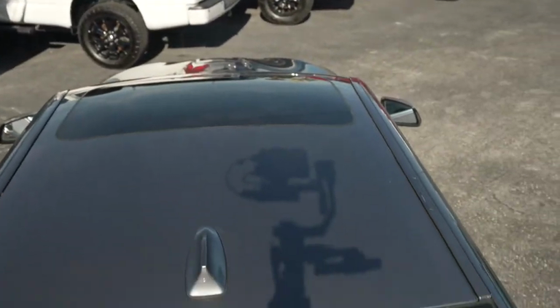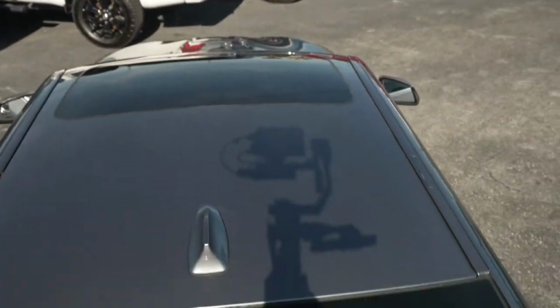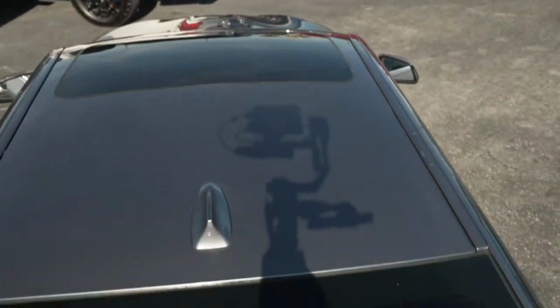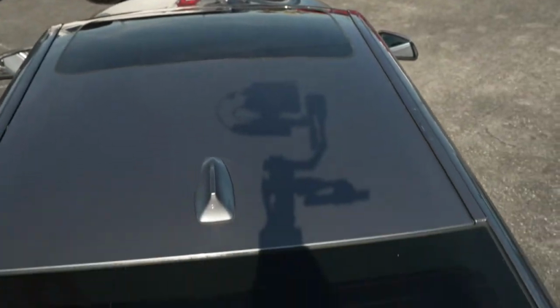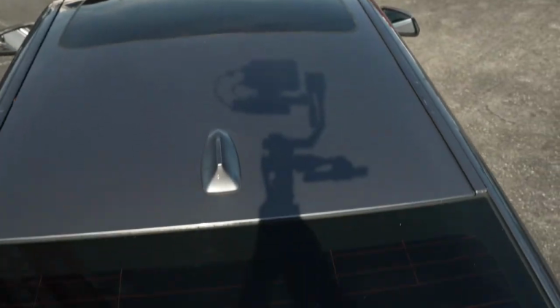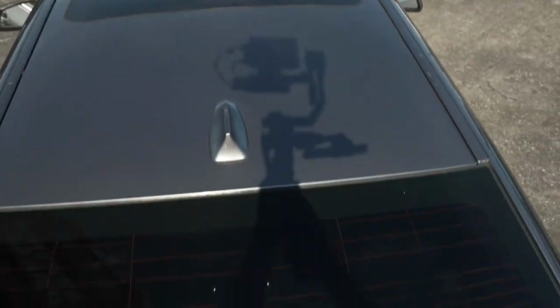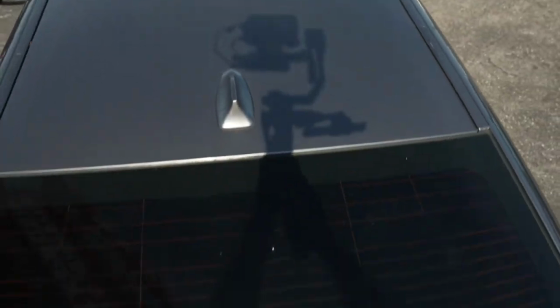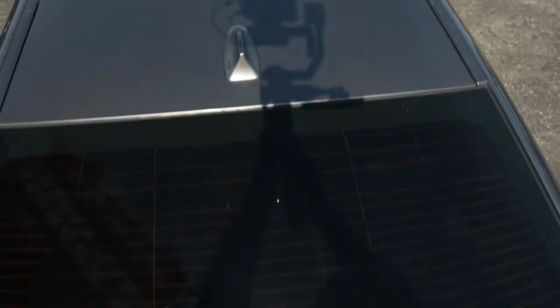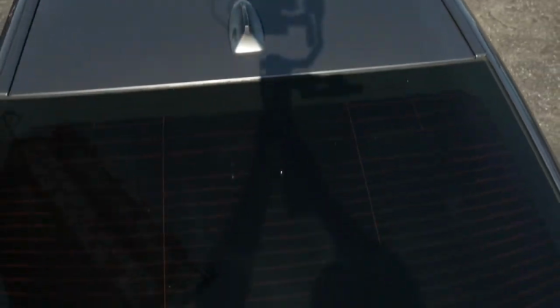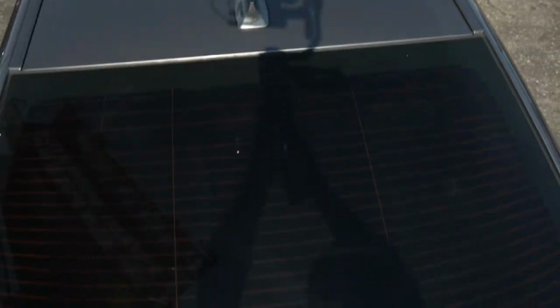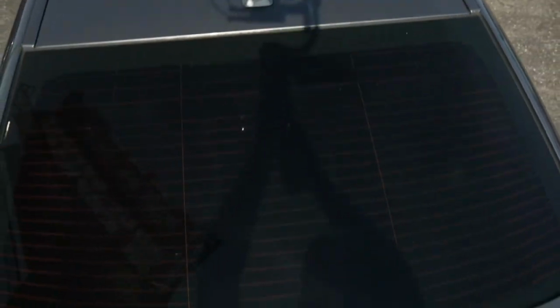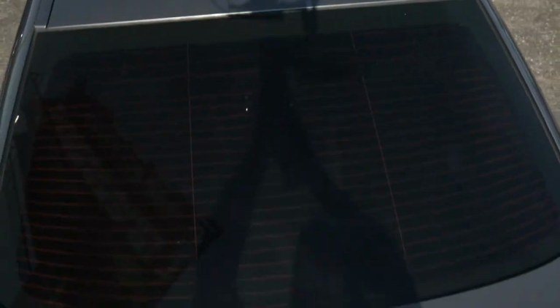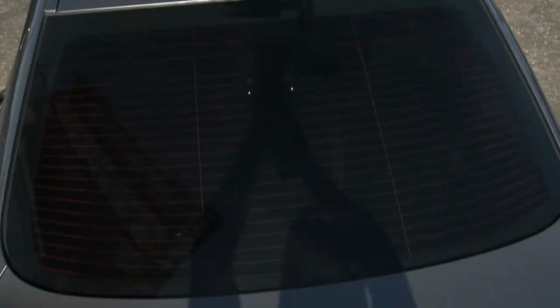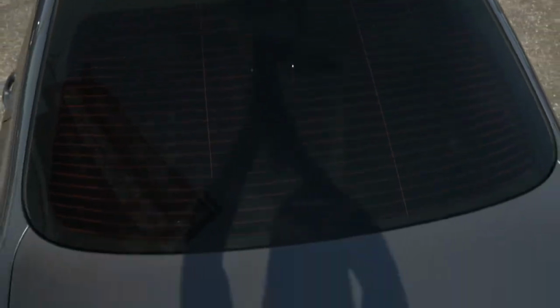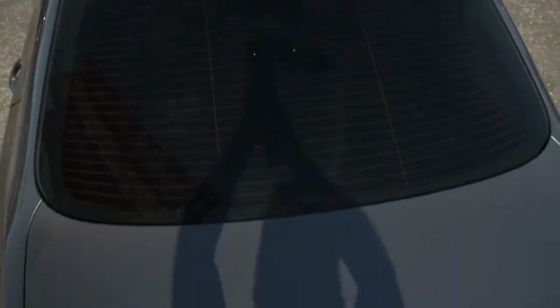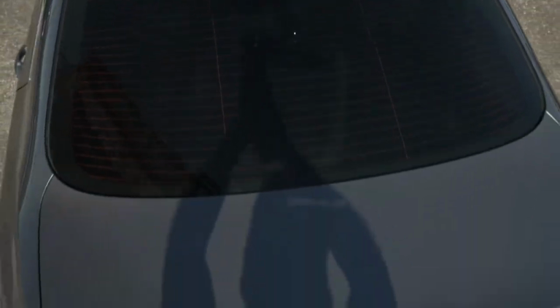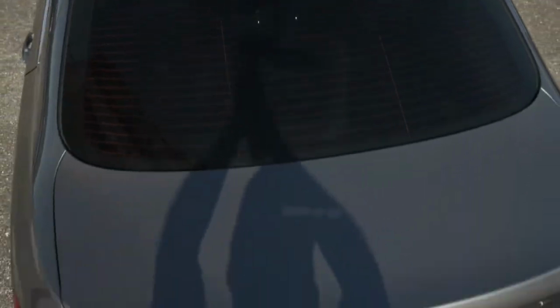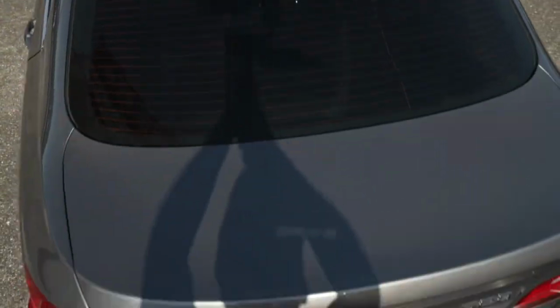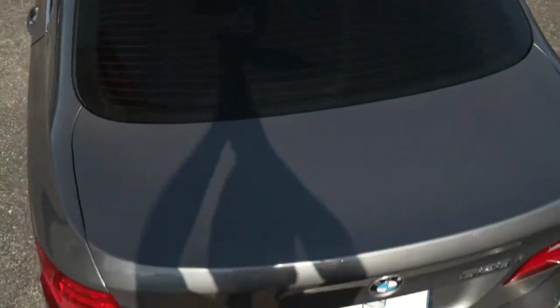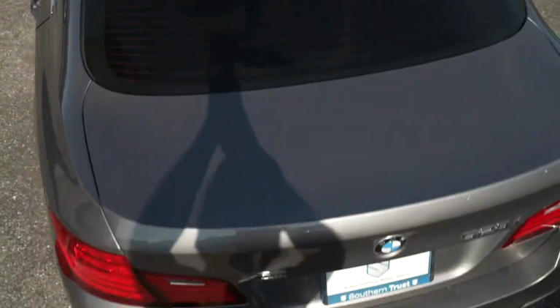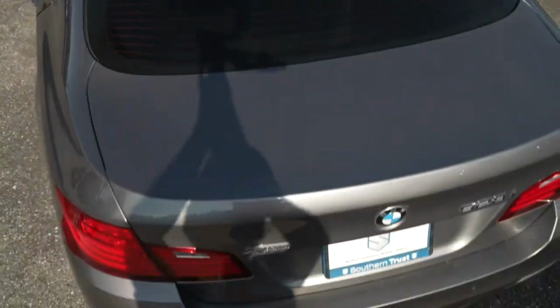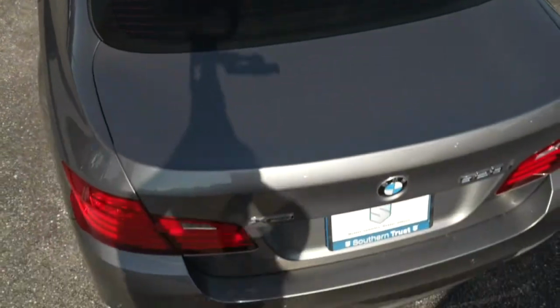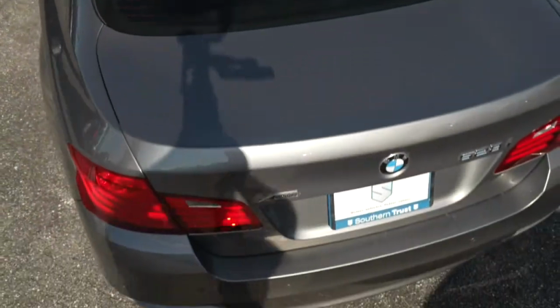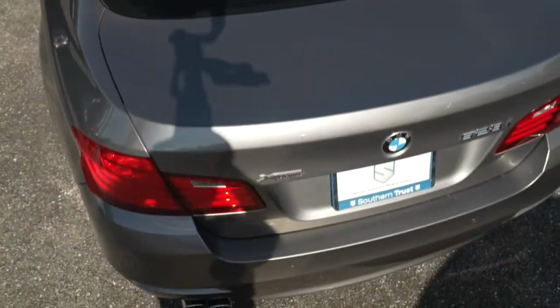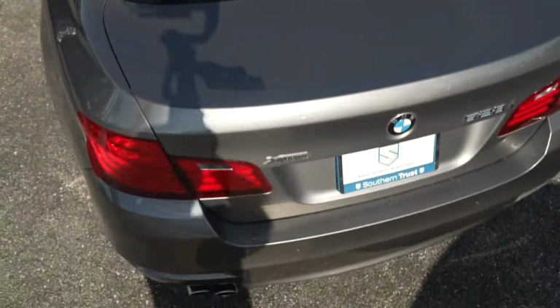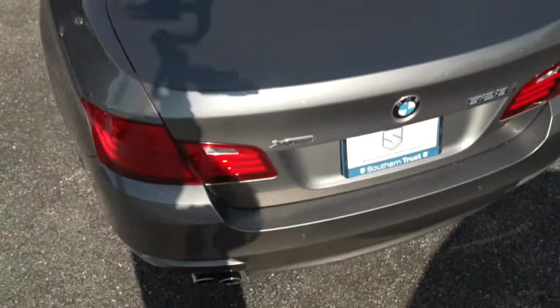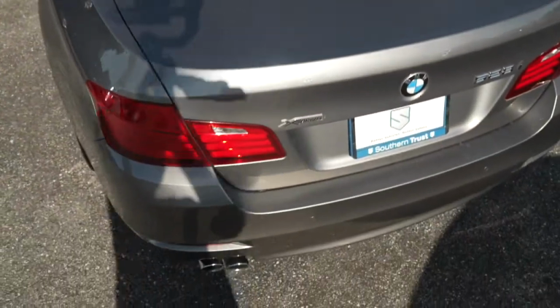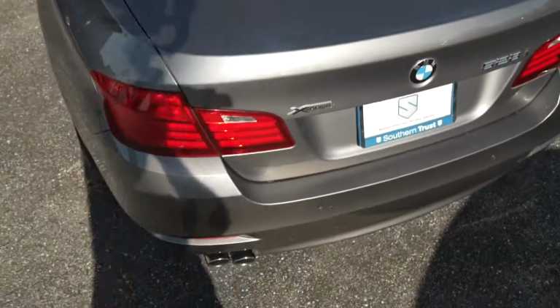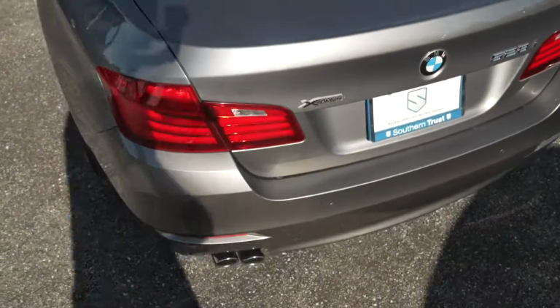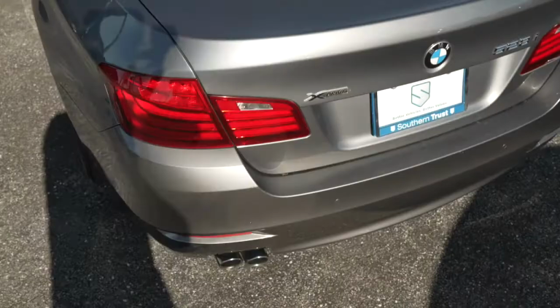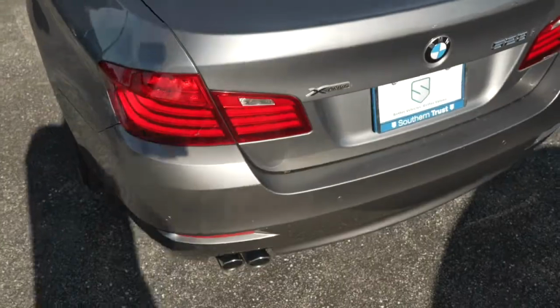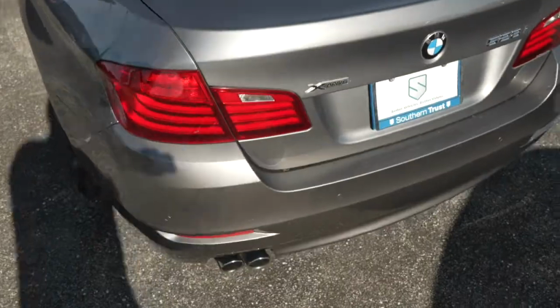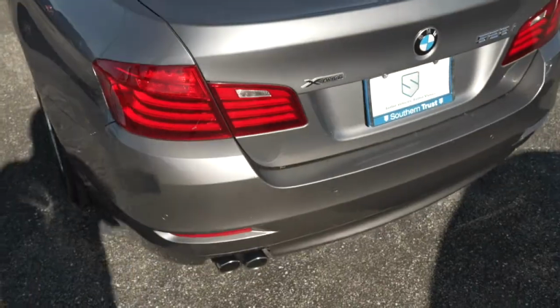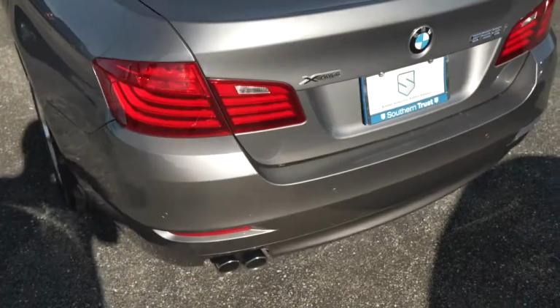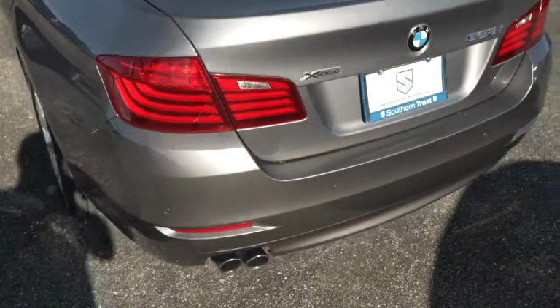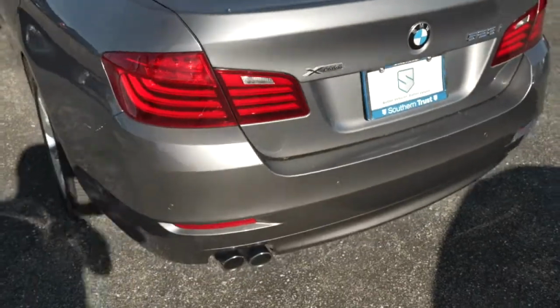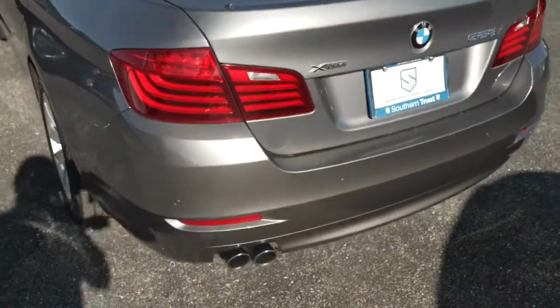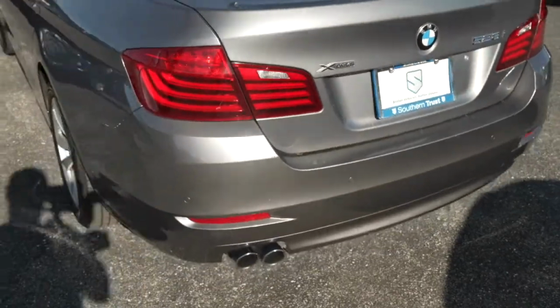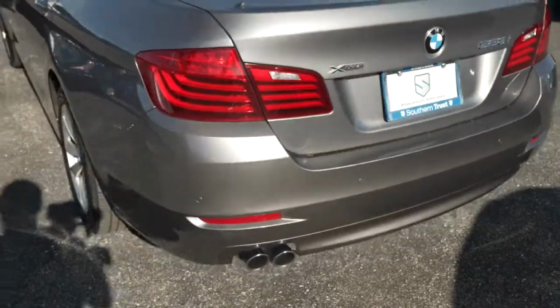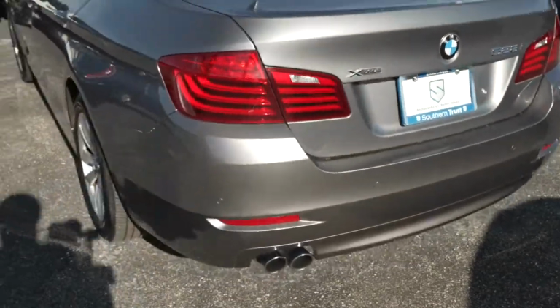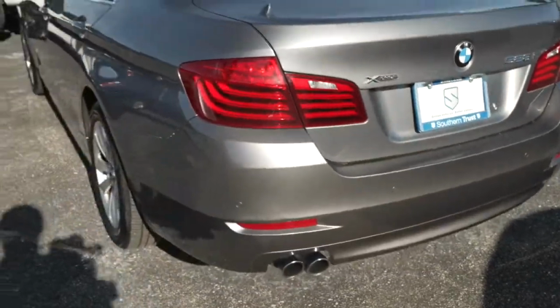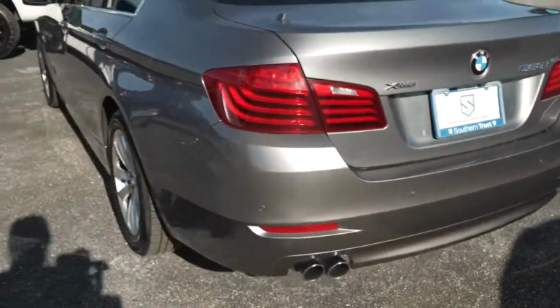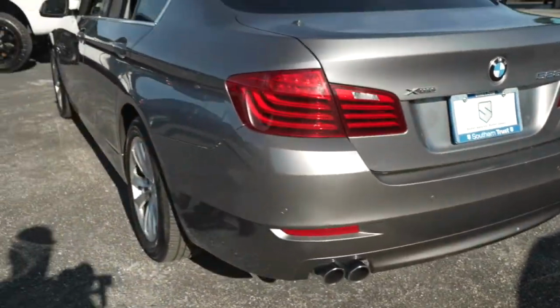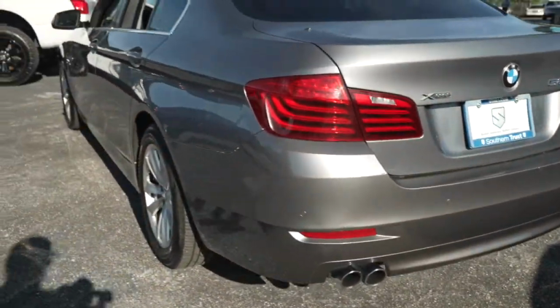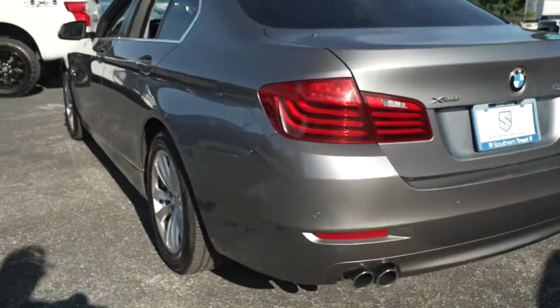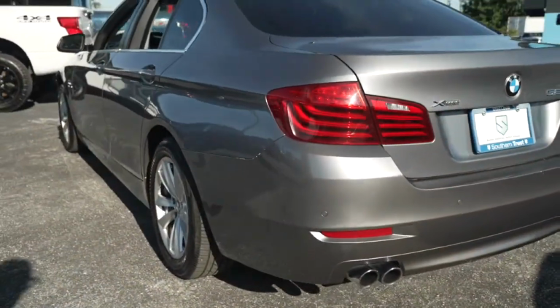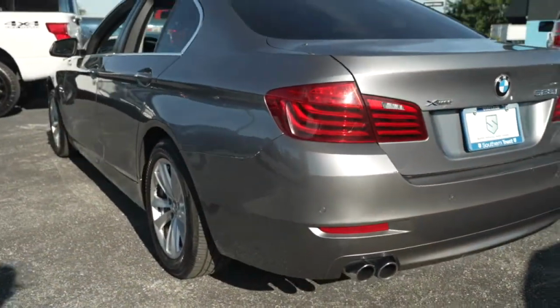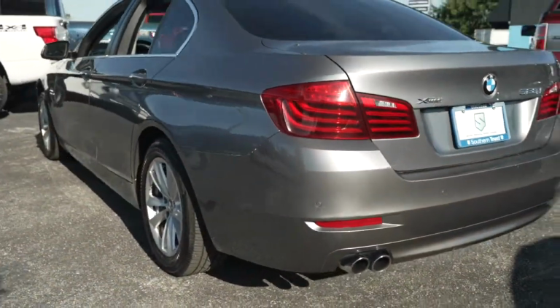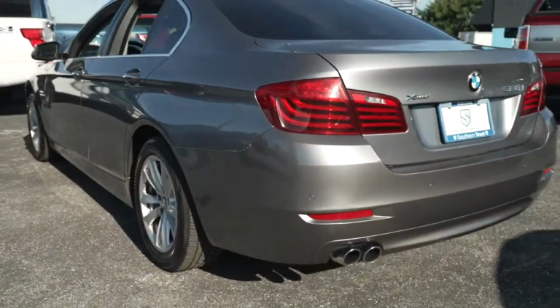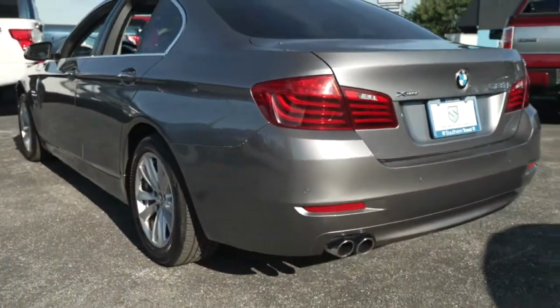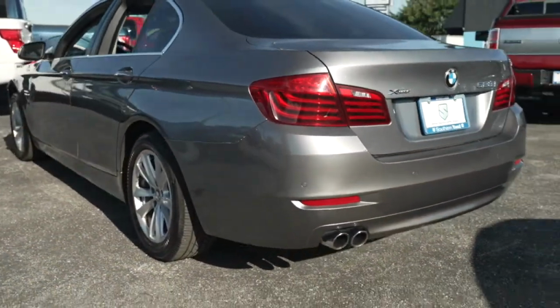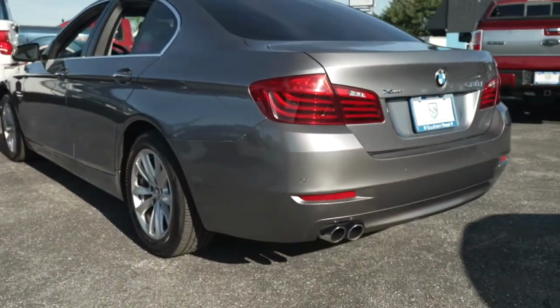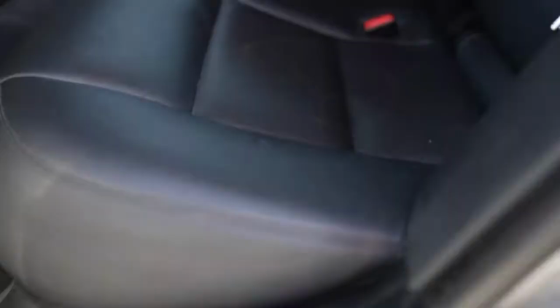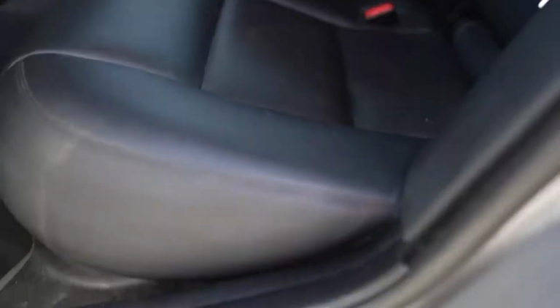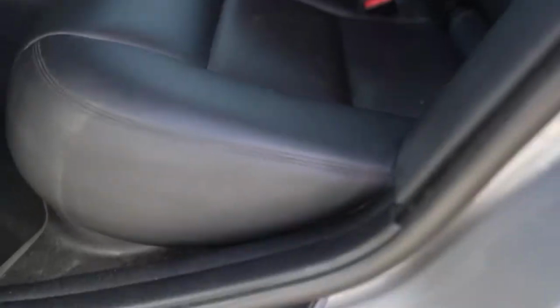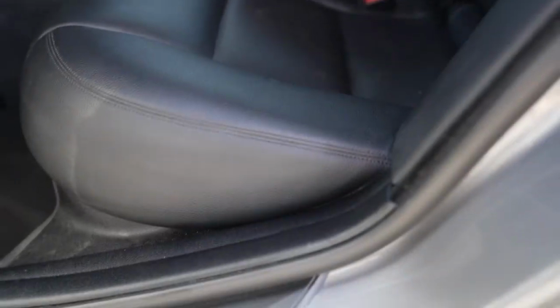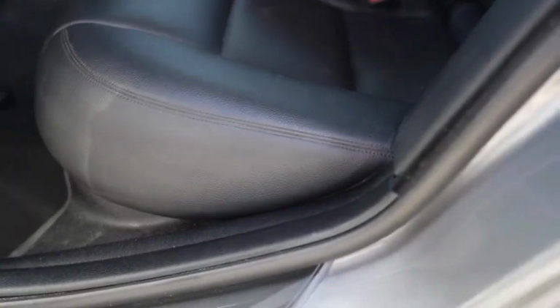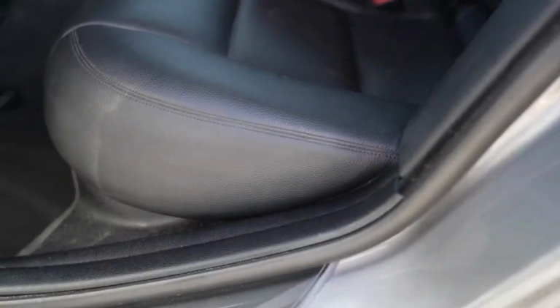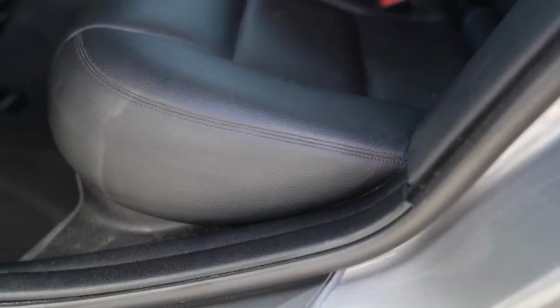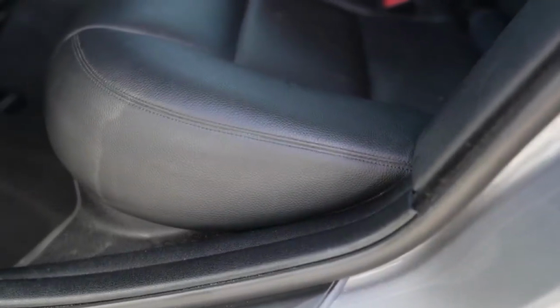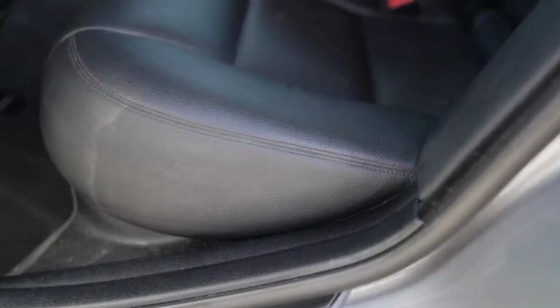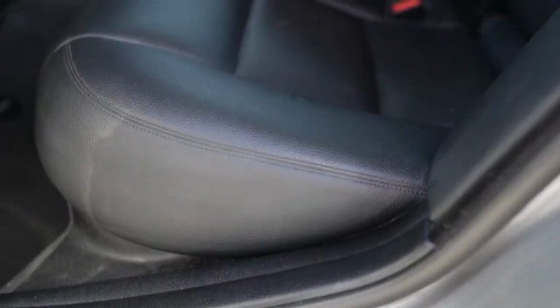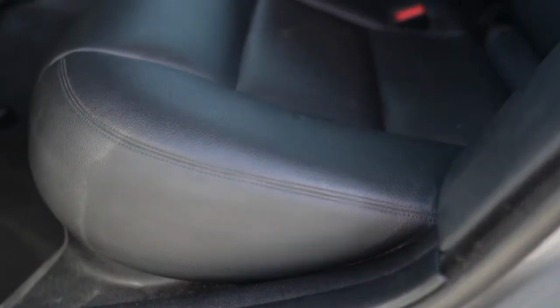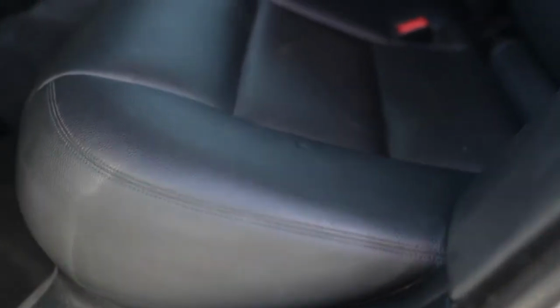This is the premier destination for quality vehicles here in Central Florida. There is no substitute. Come to Southern Trust first.